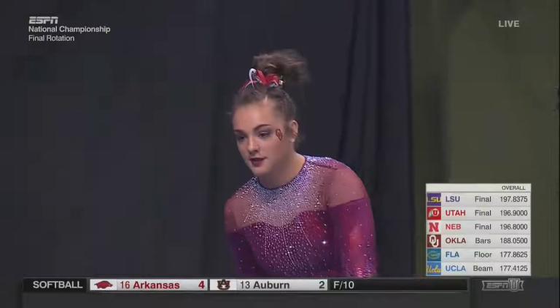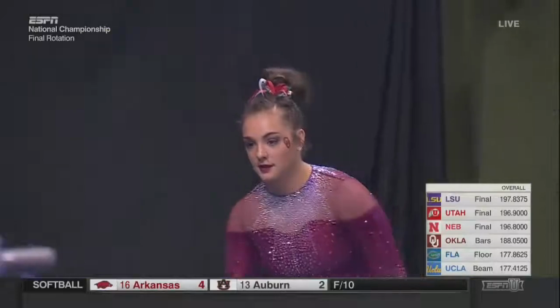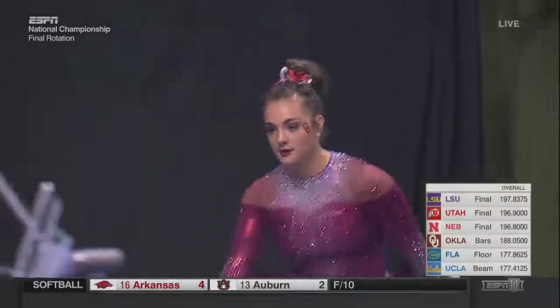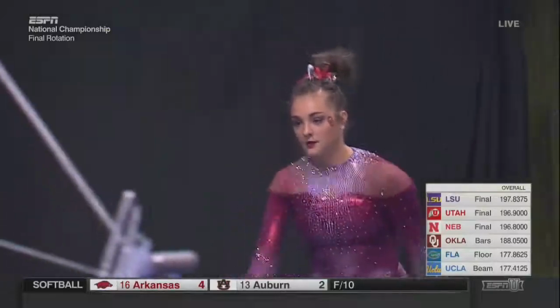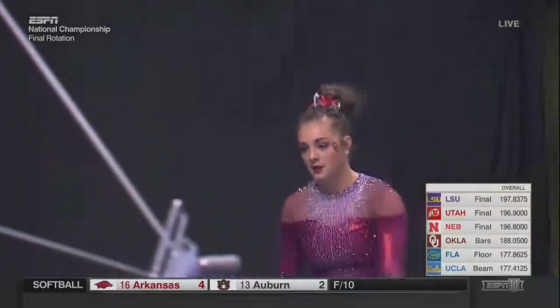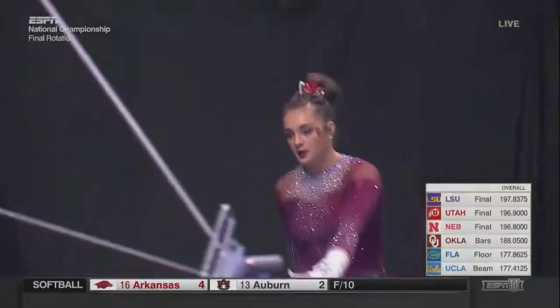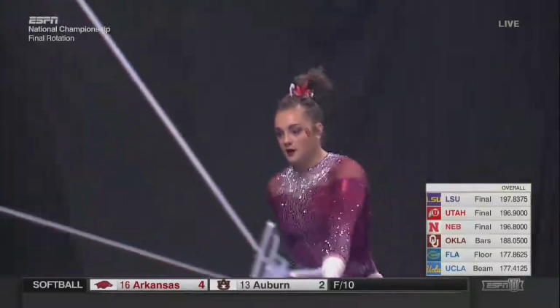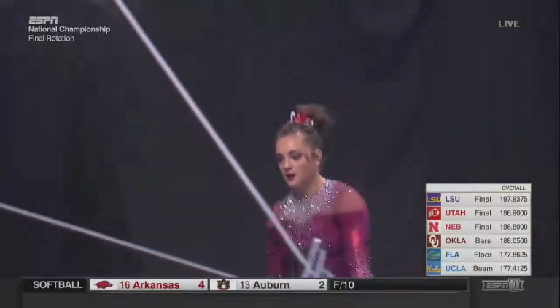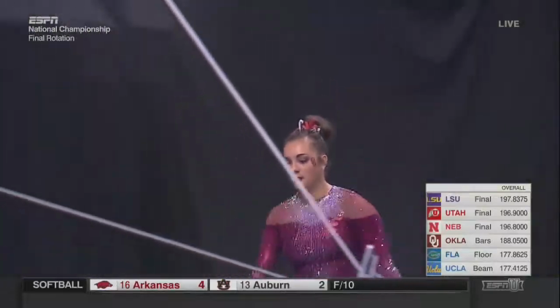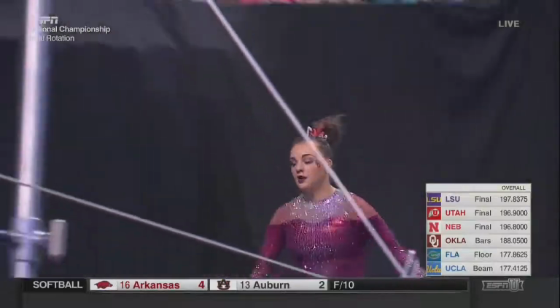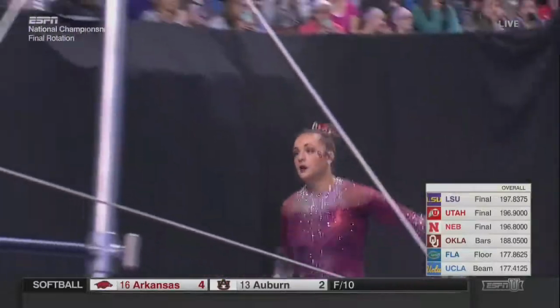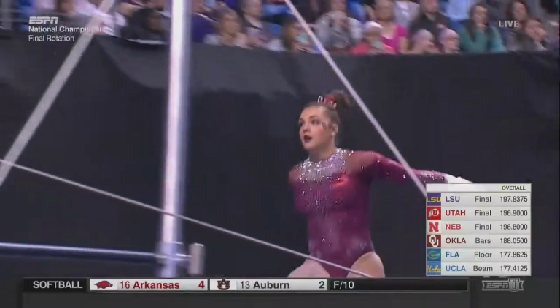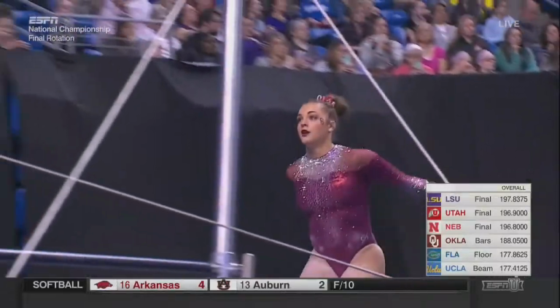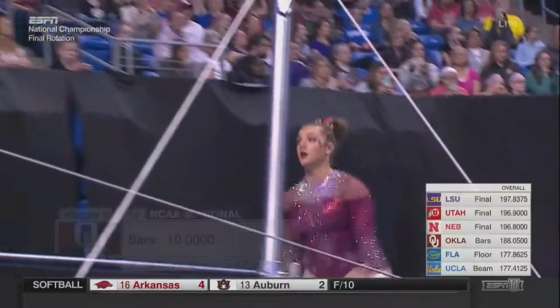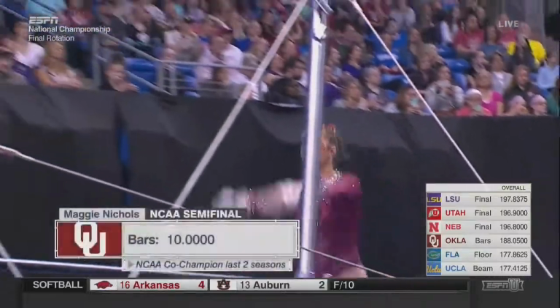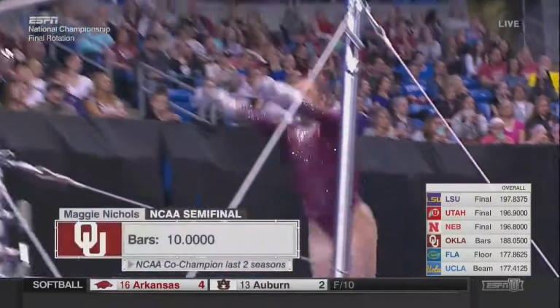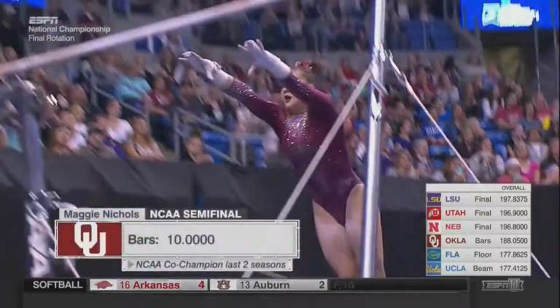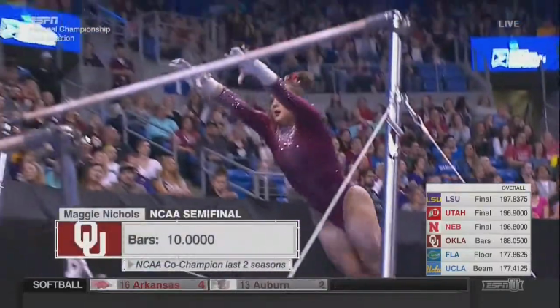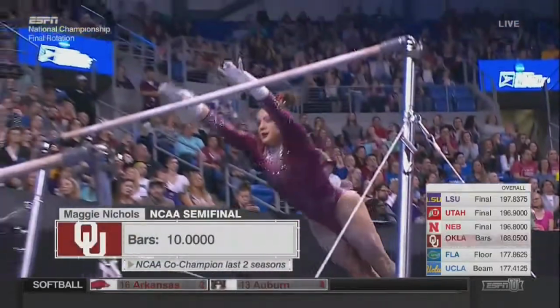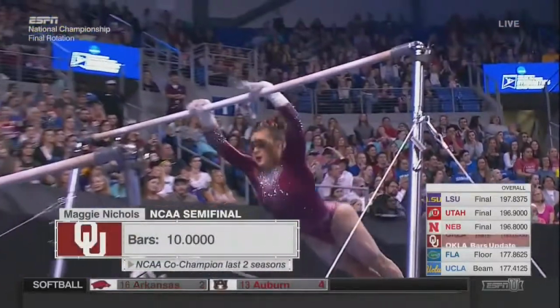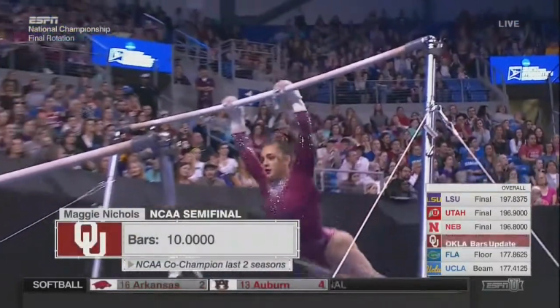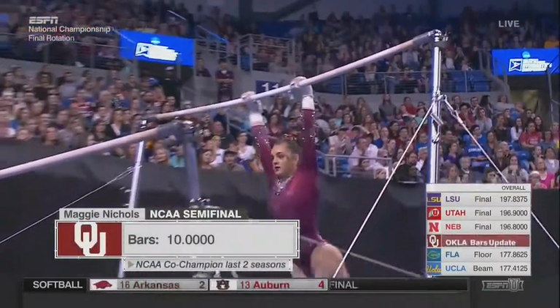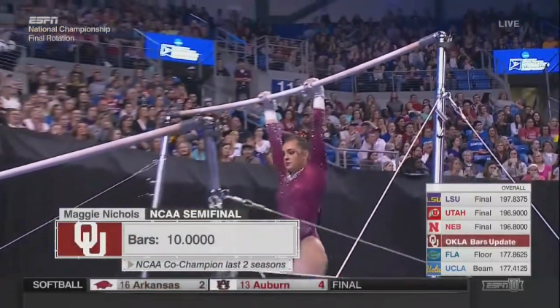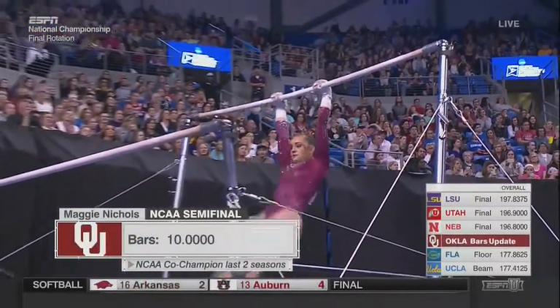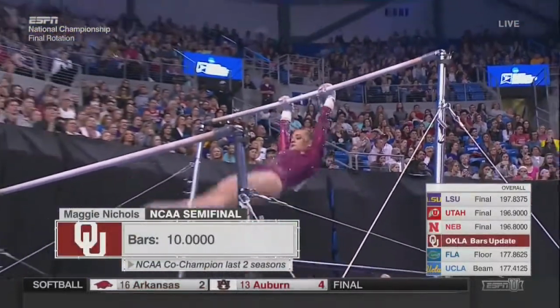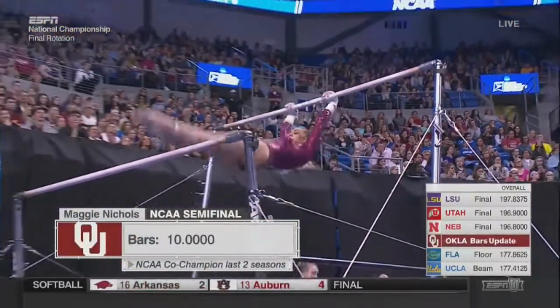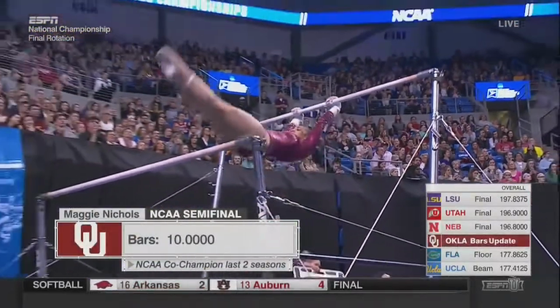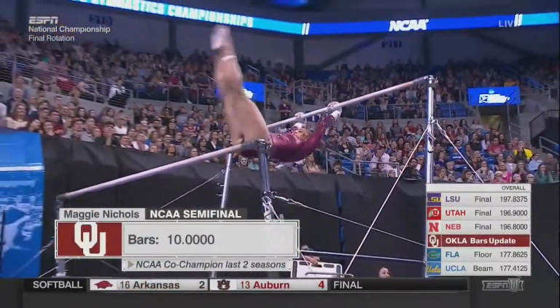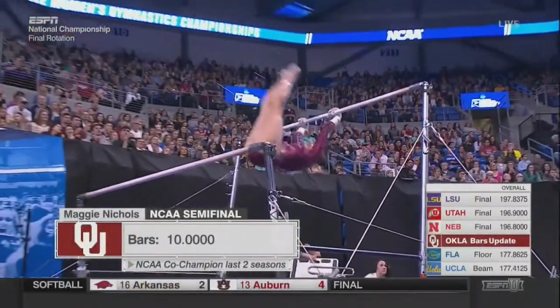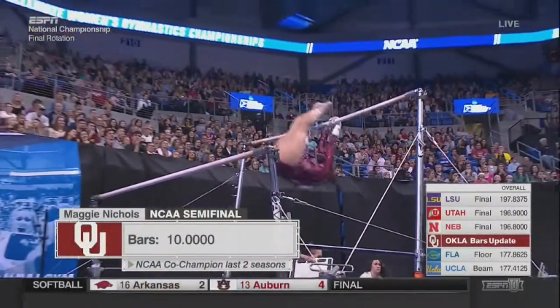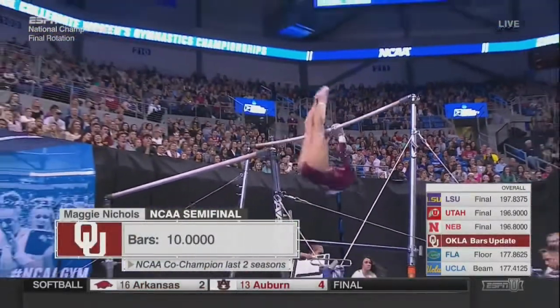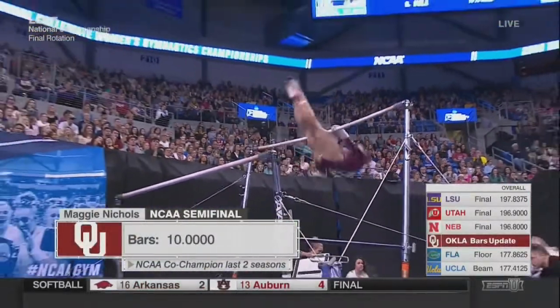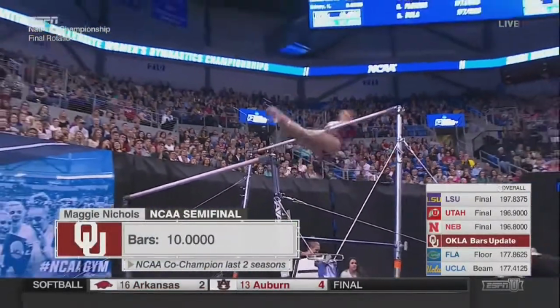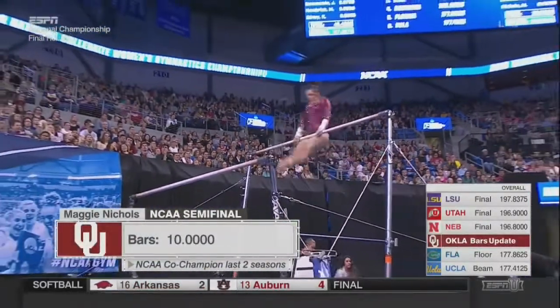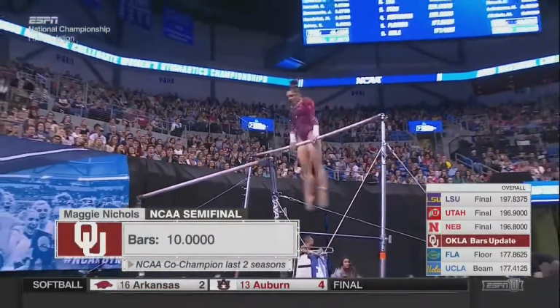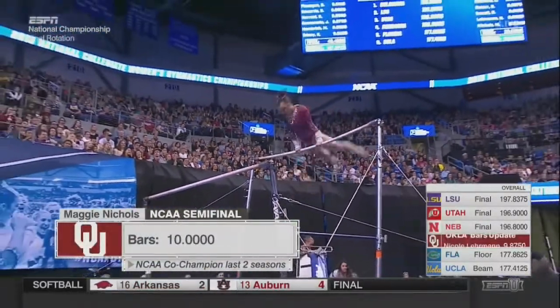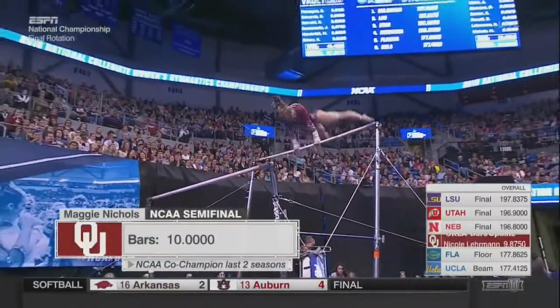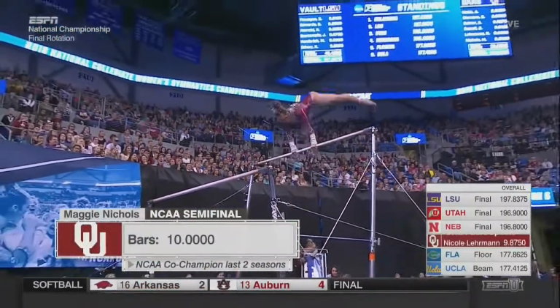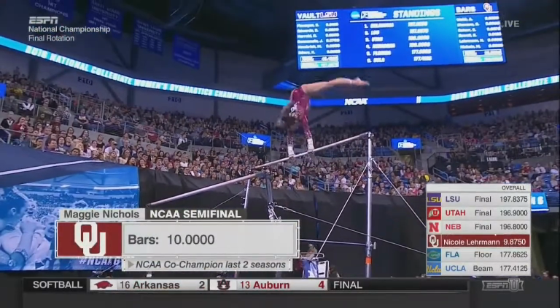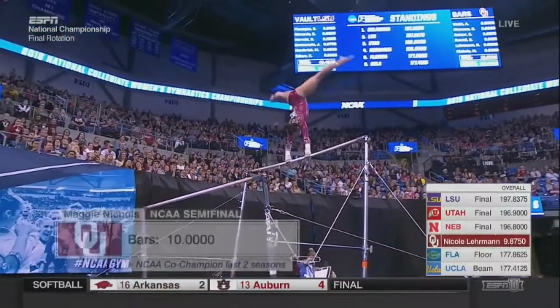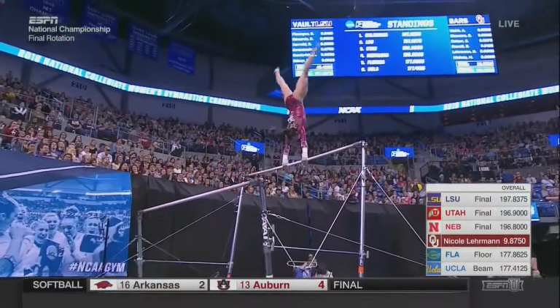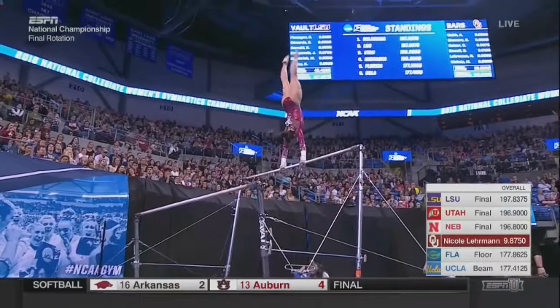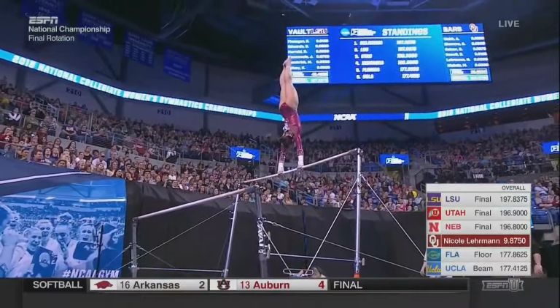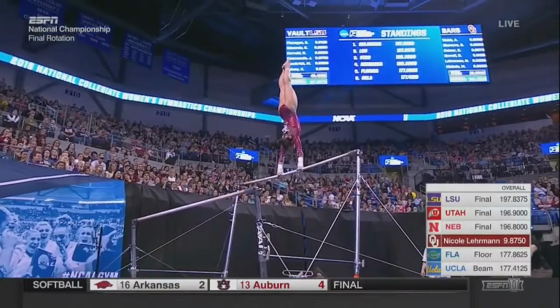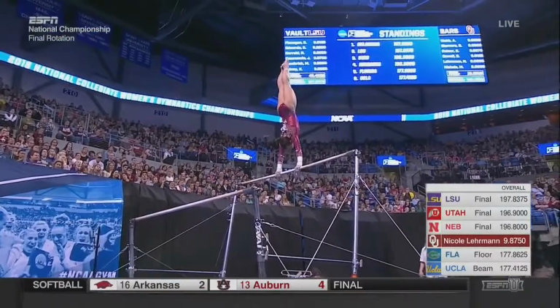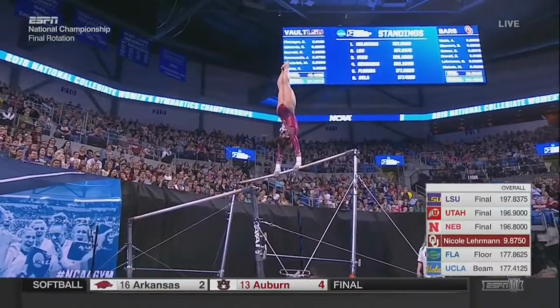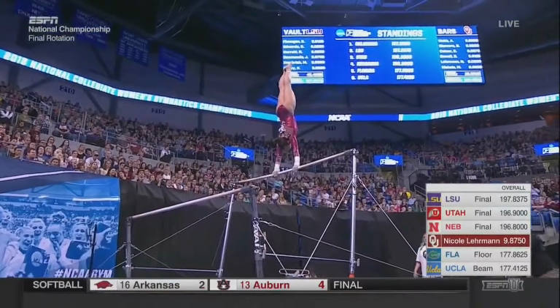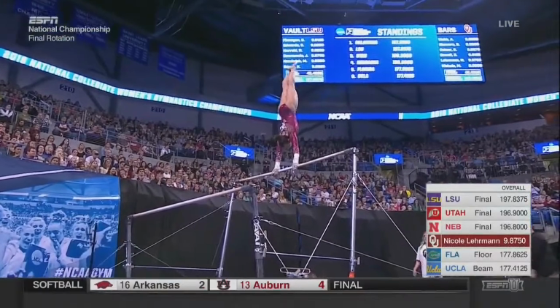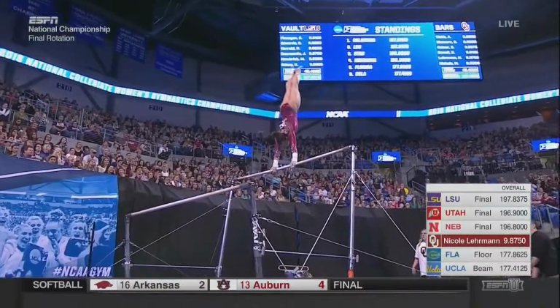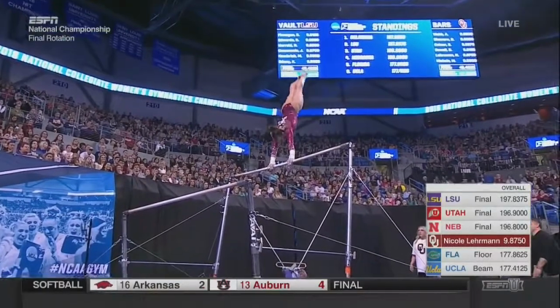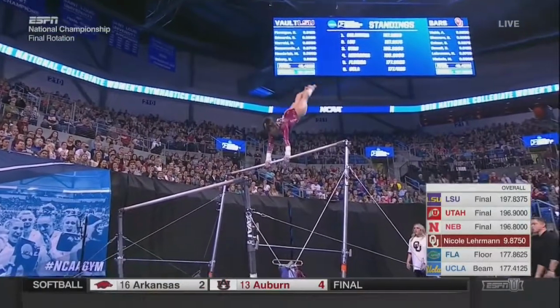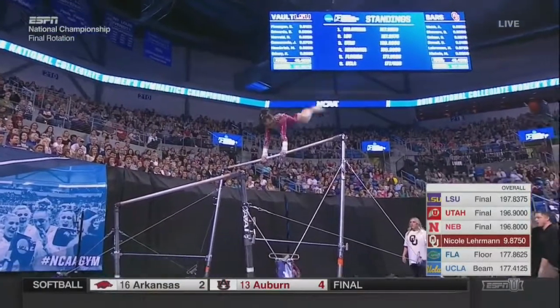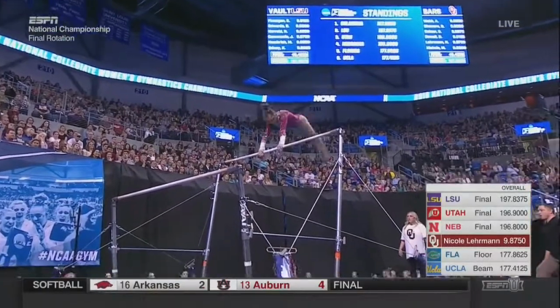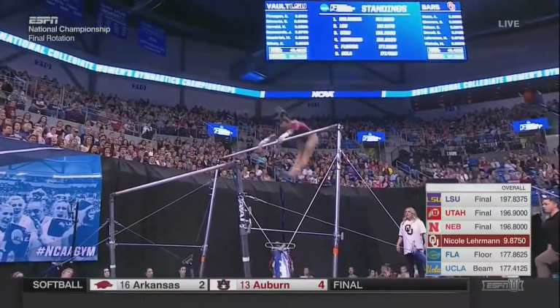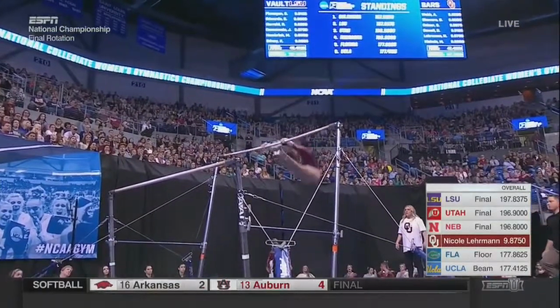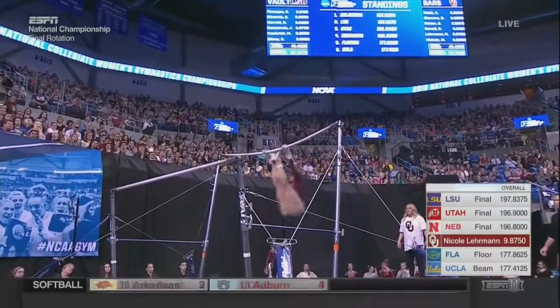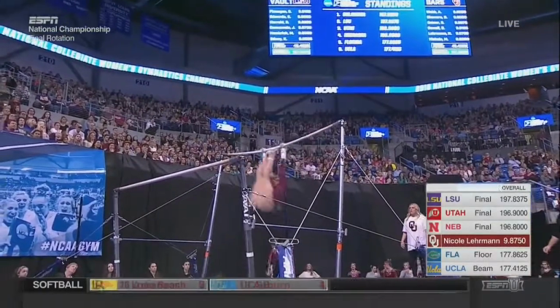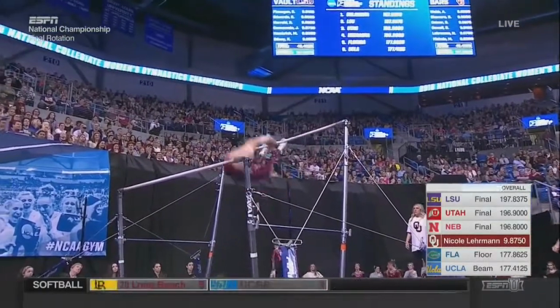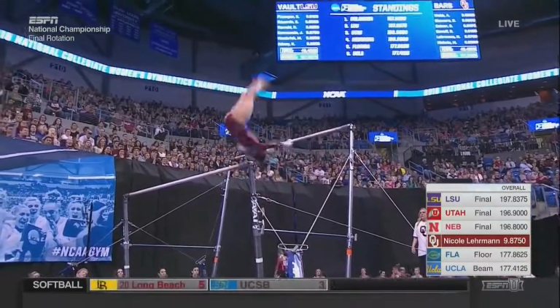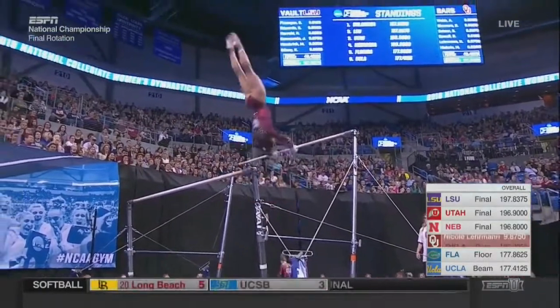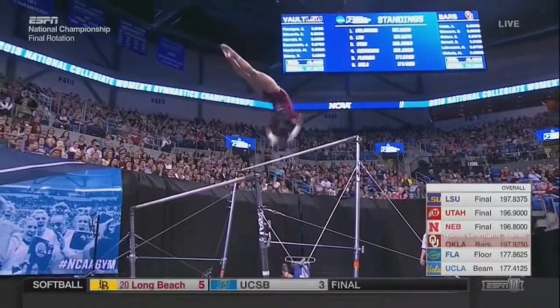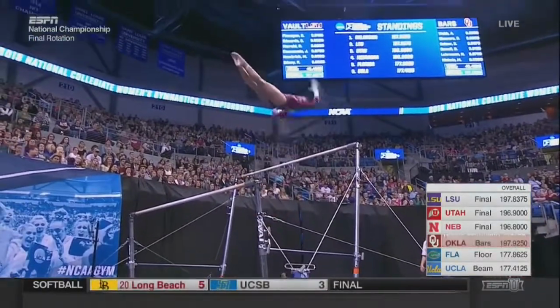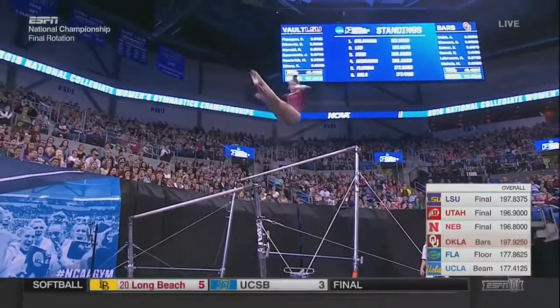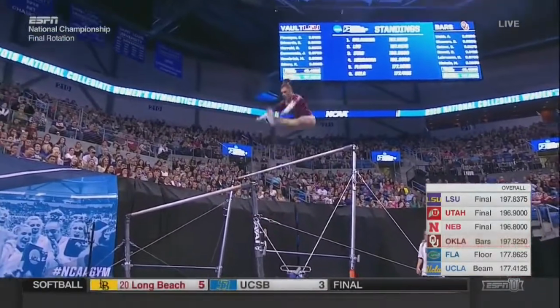That stuck landing doesn't move them. Speaking of Maggie Nichols, she scored a perfect 10 on bars last night in the semifinal.